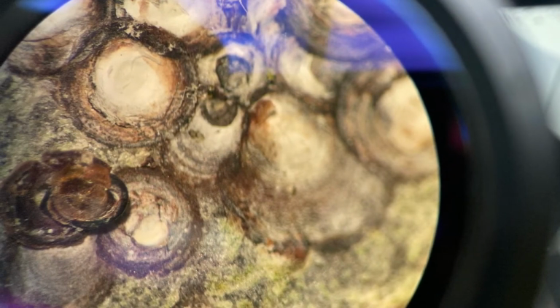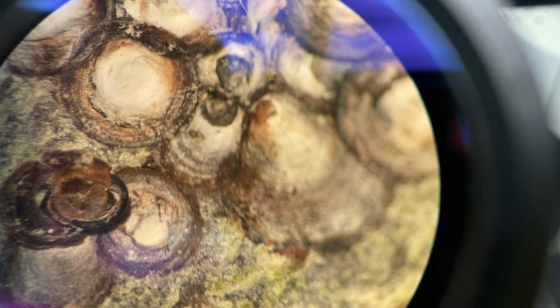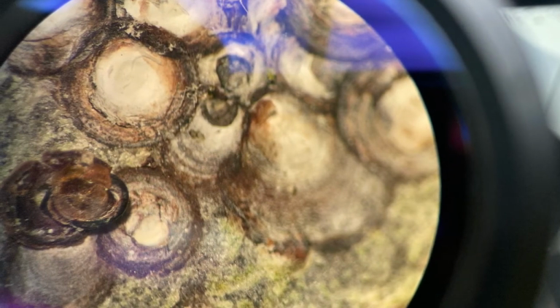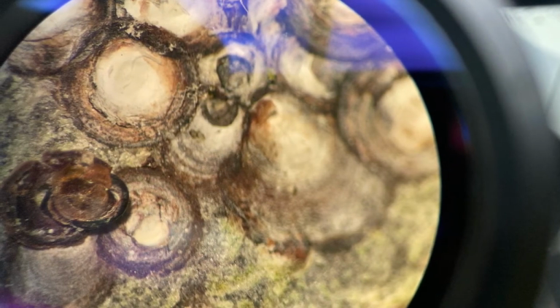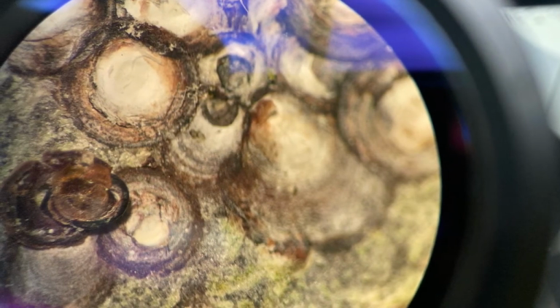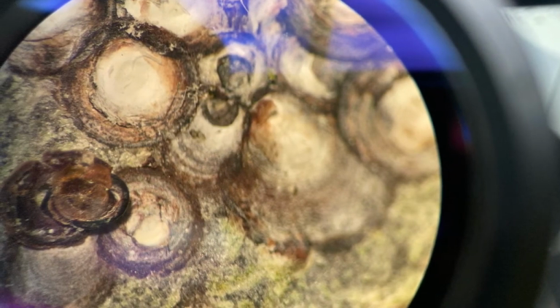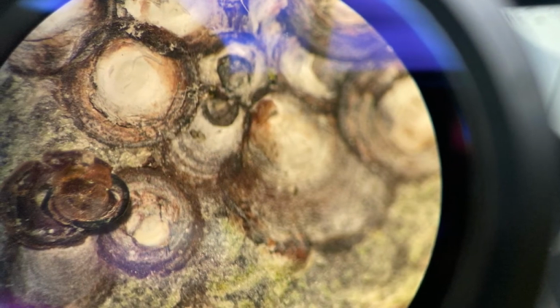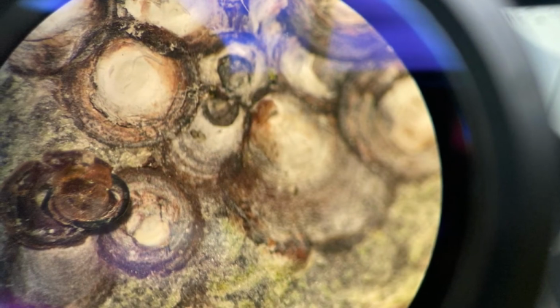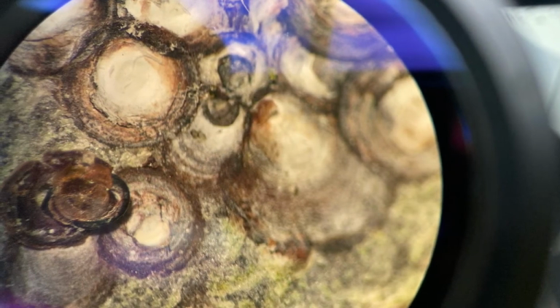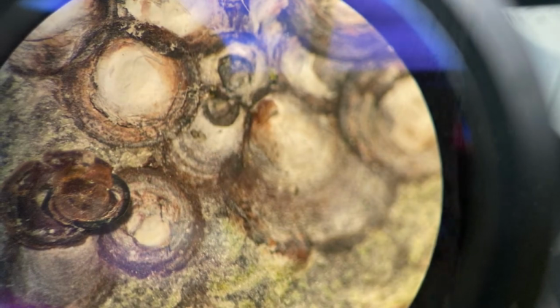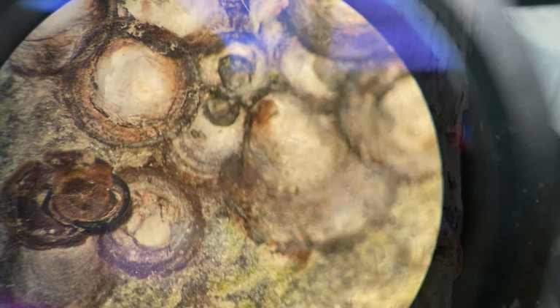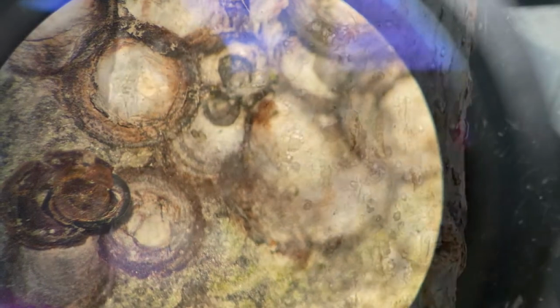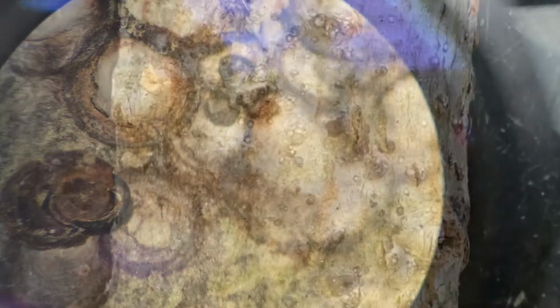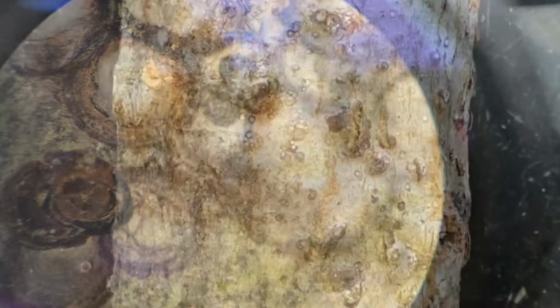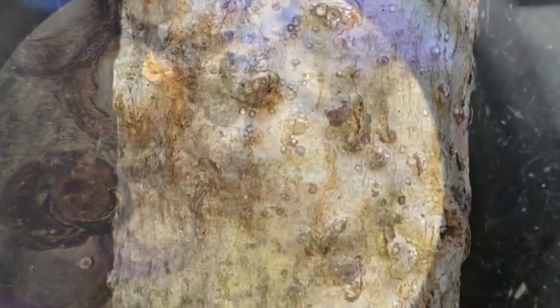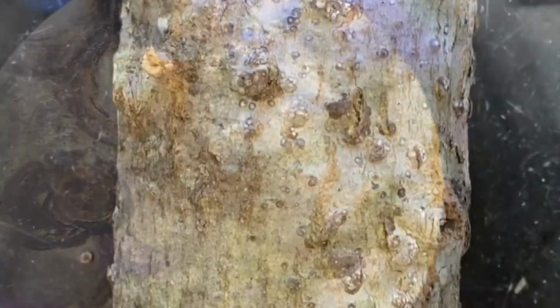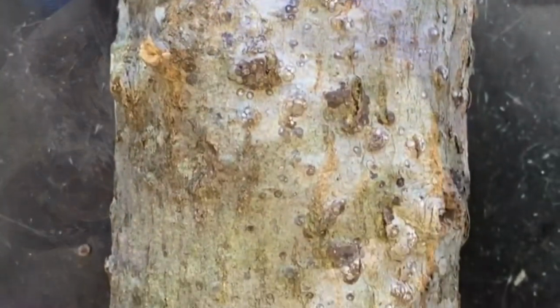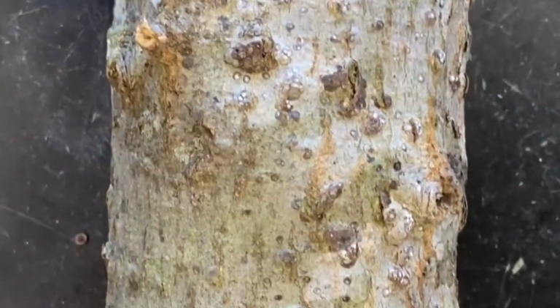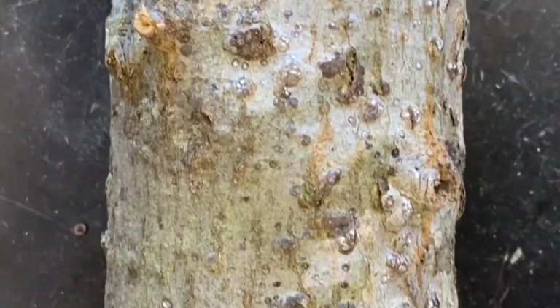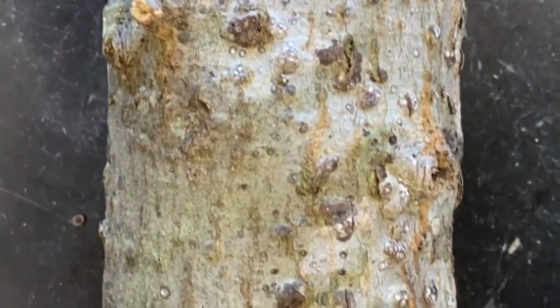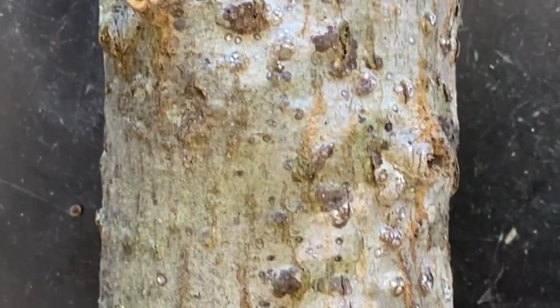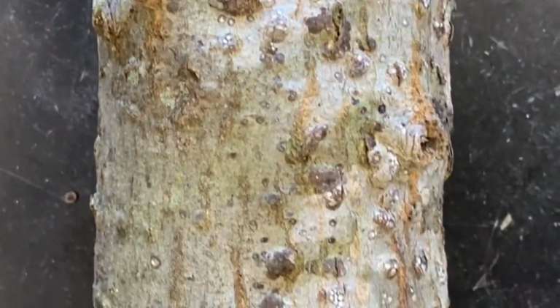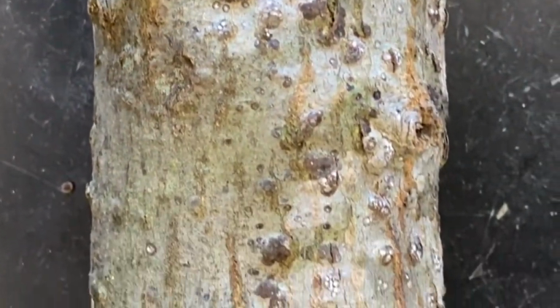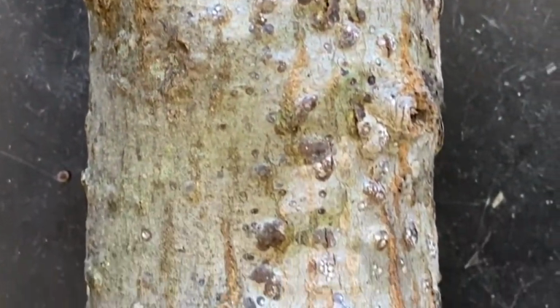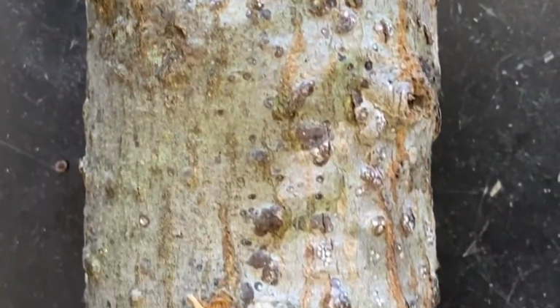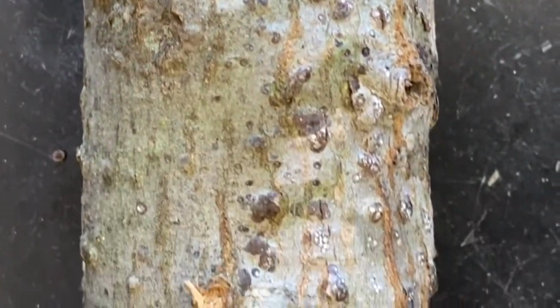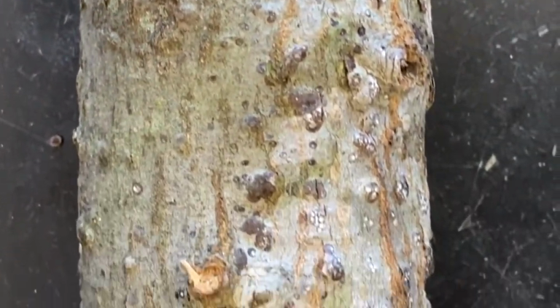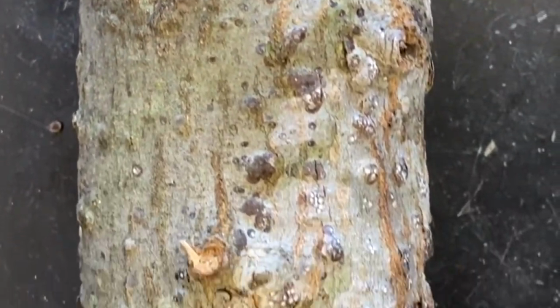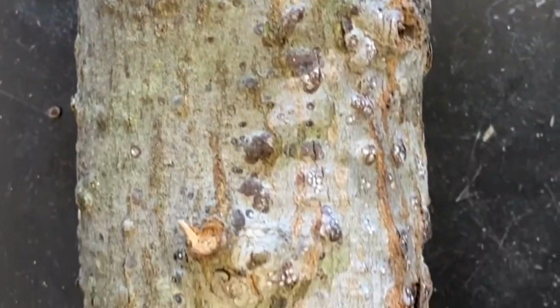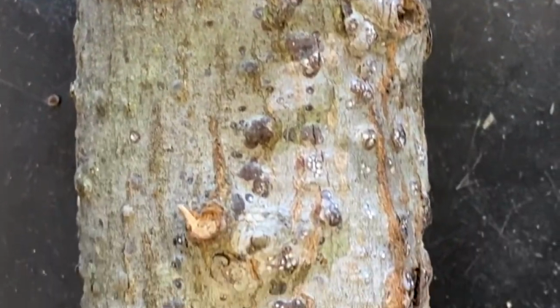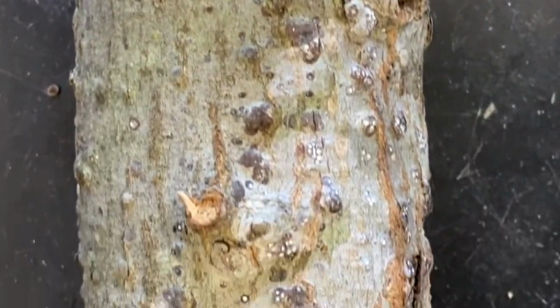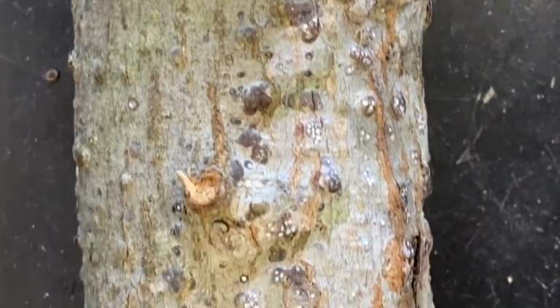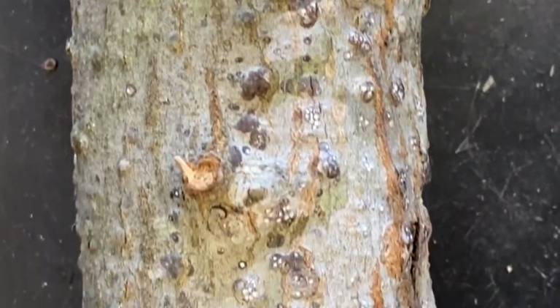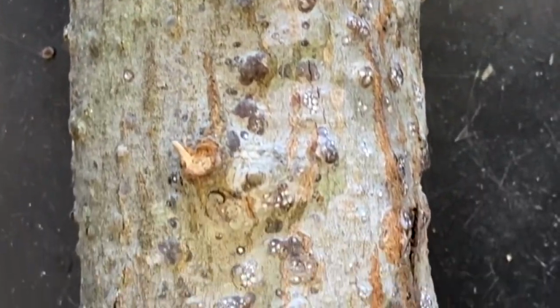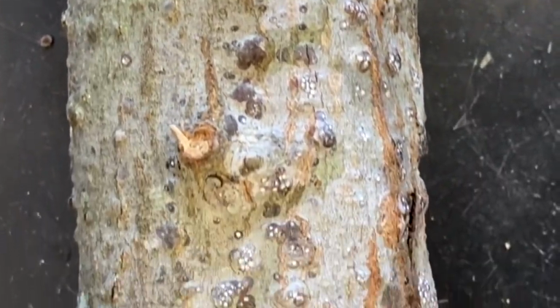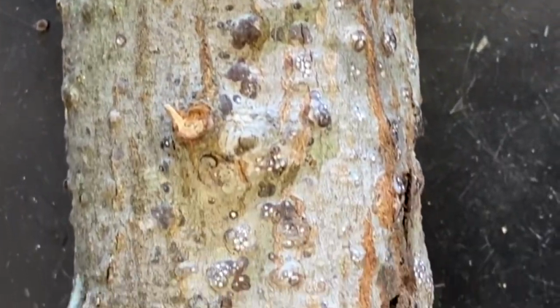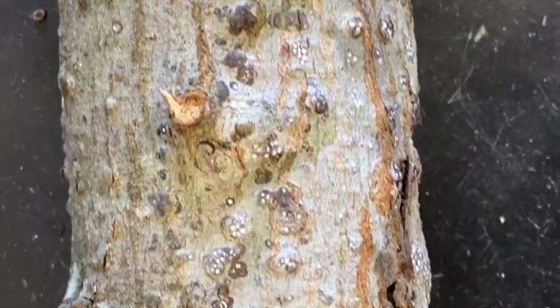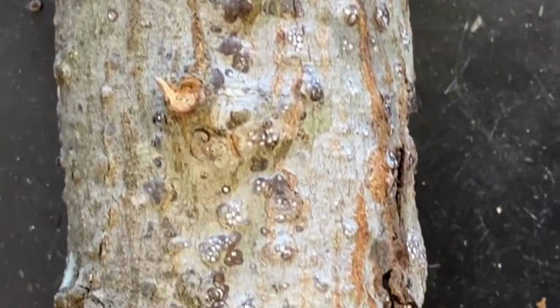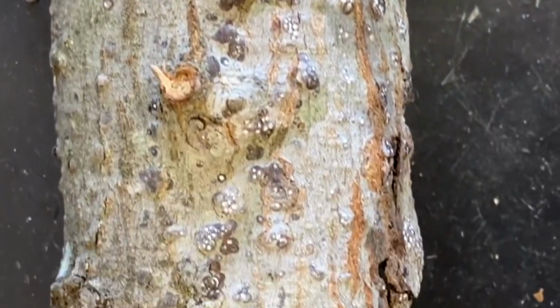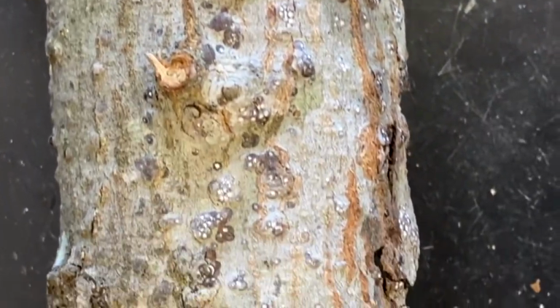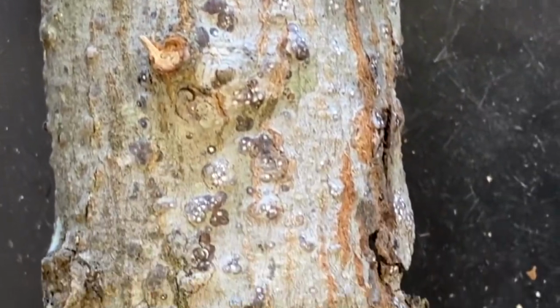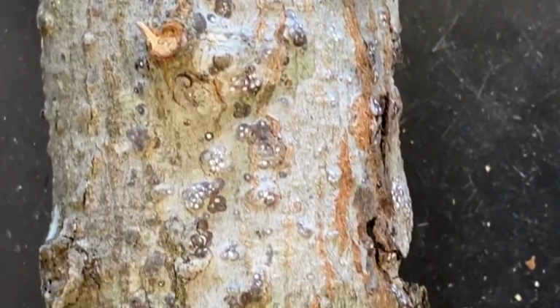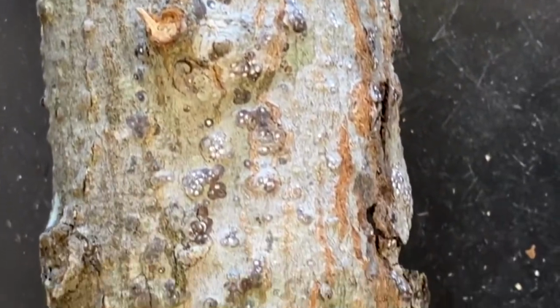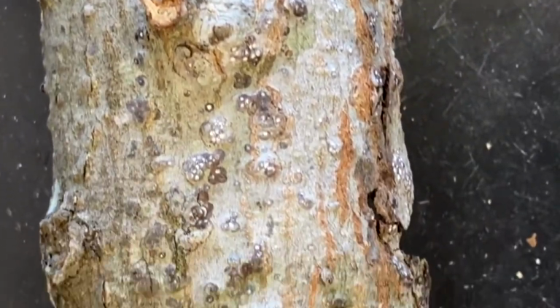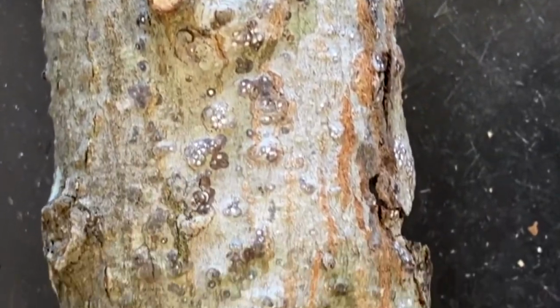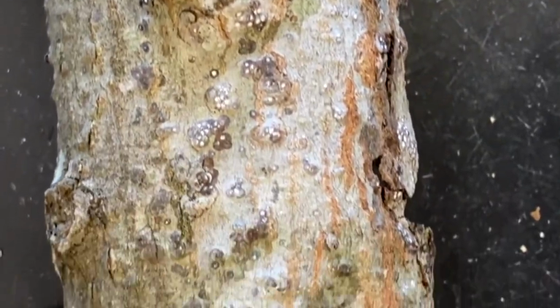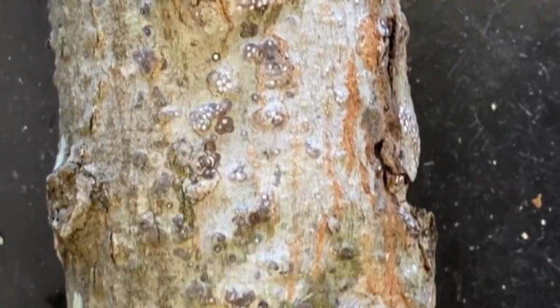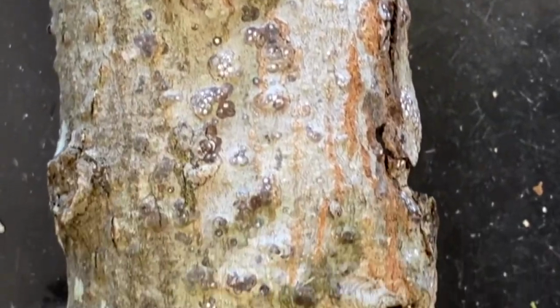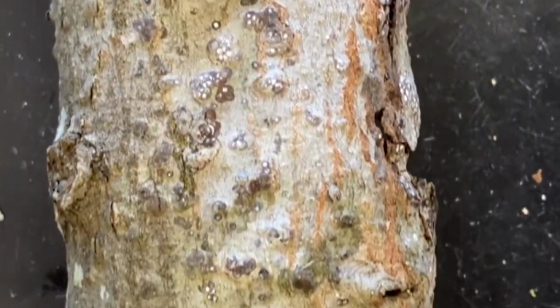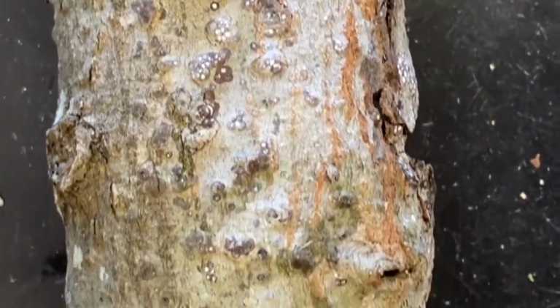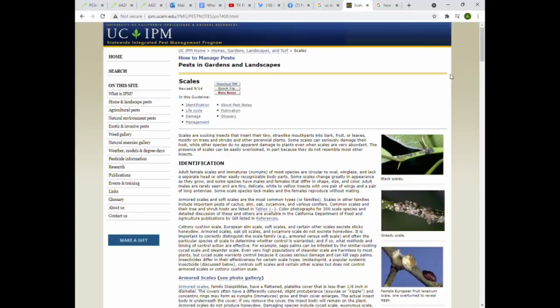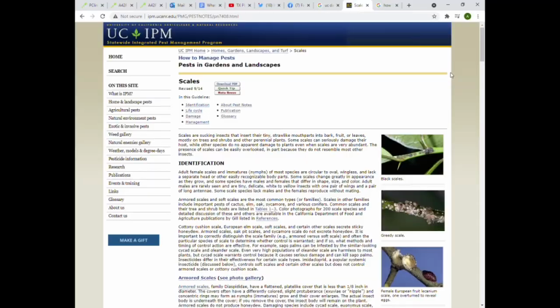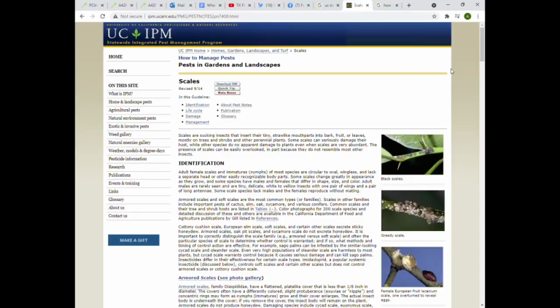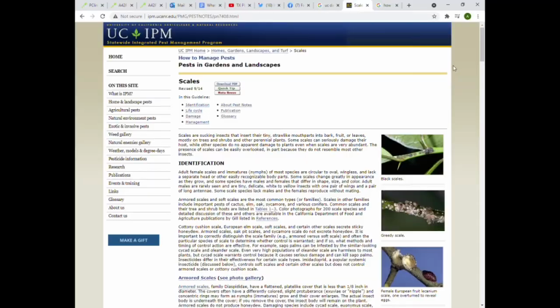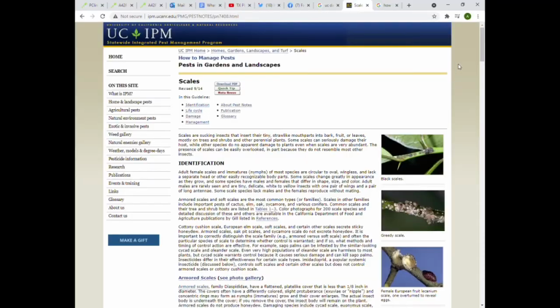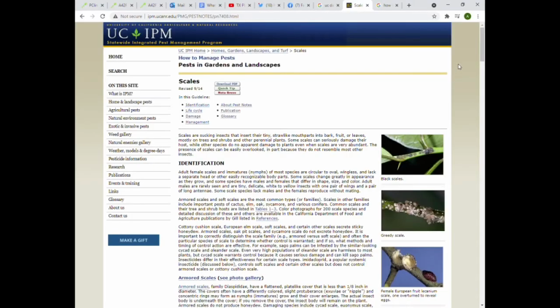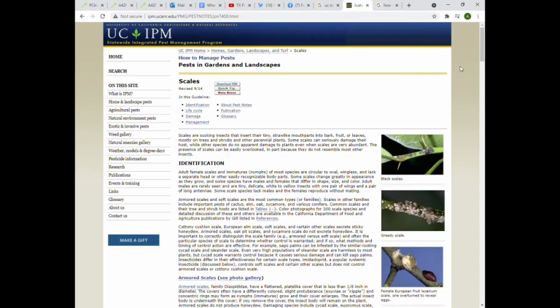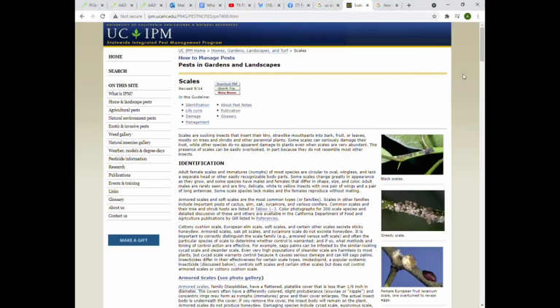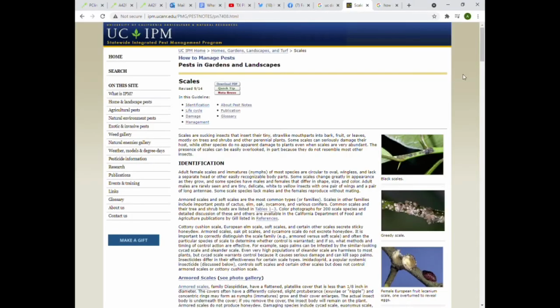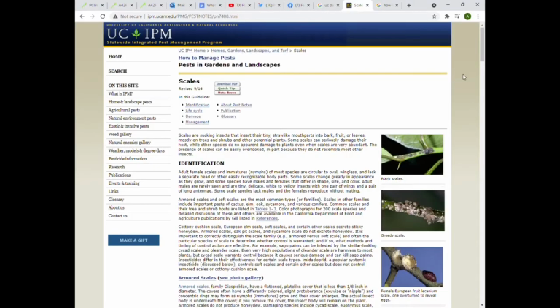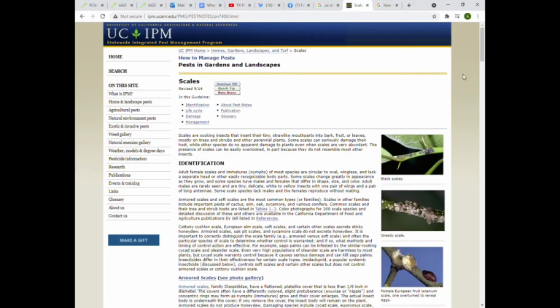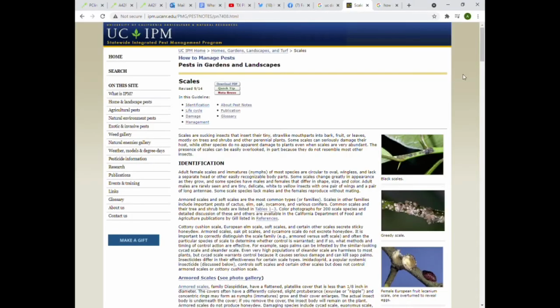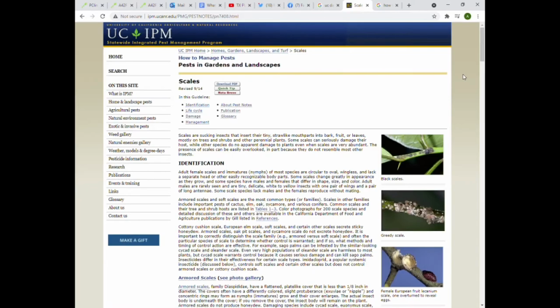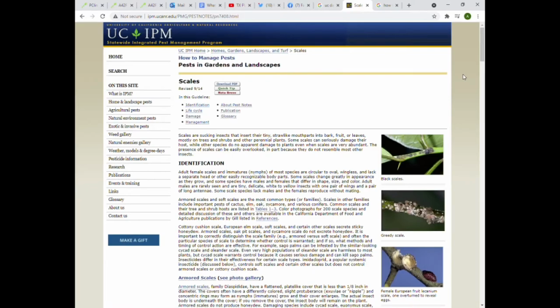Some arborists will also use tape traps to detect the crawlers. For more information on the traps, visit the UC Davis site.